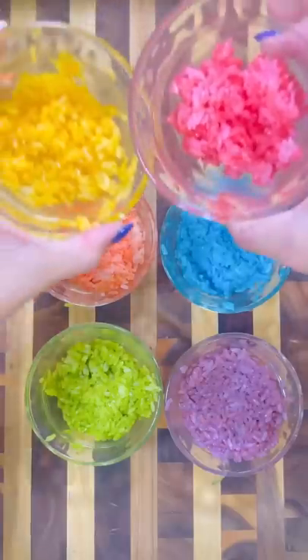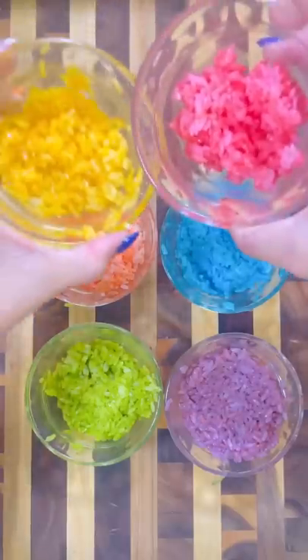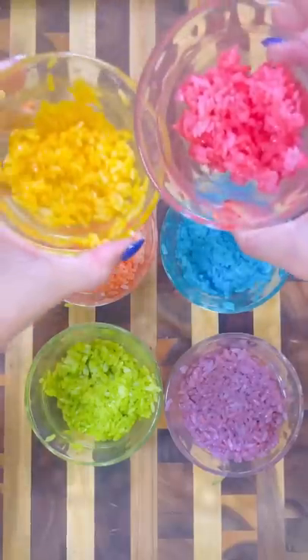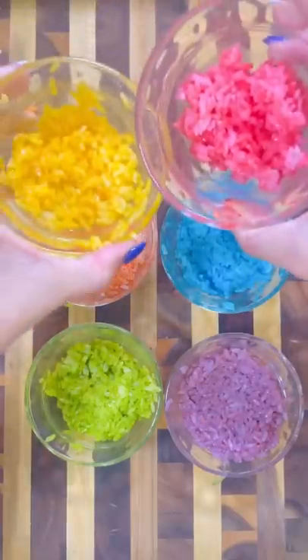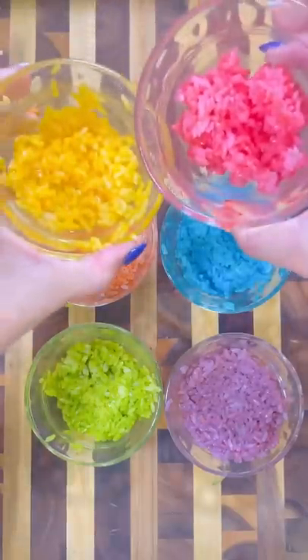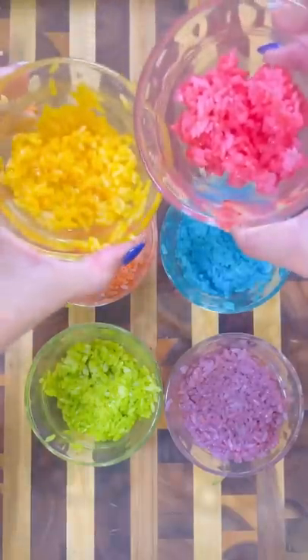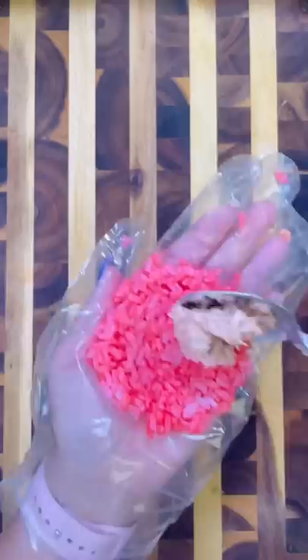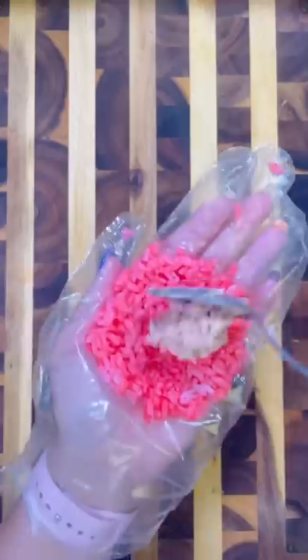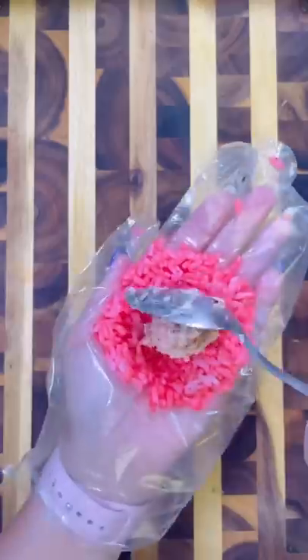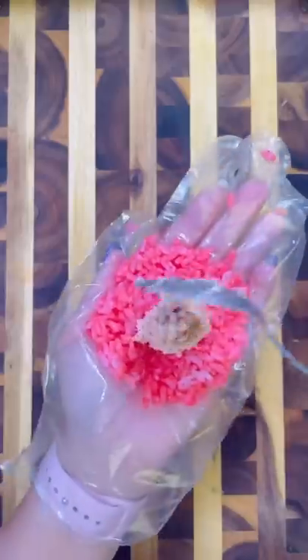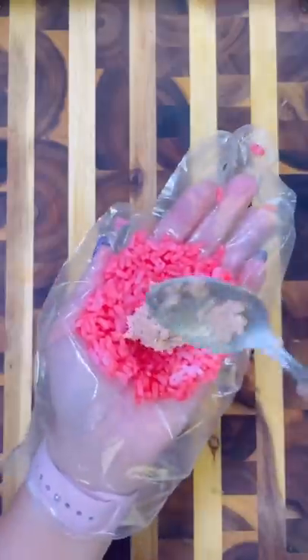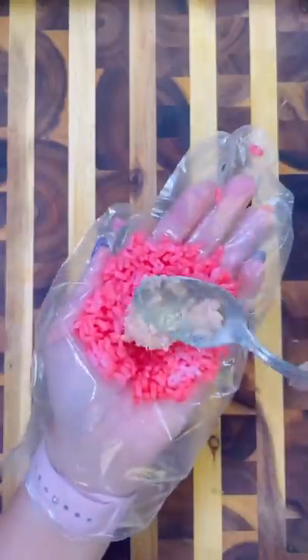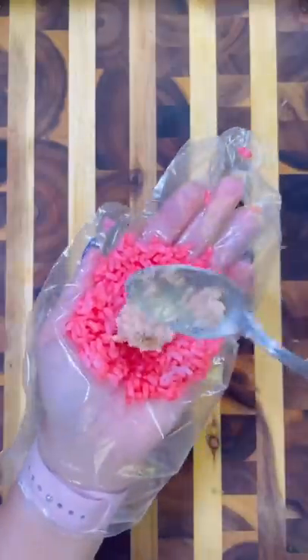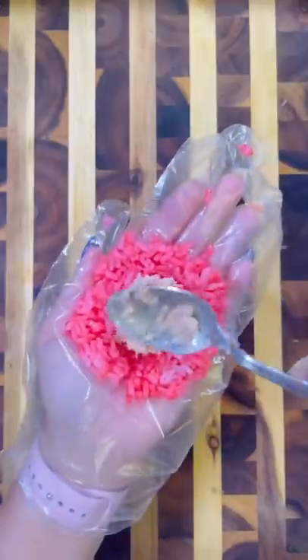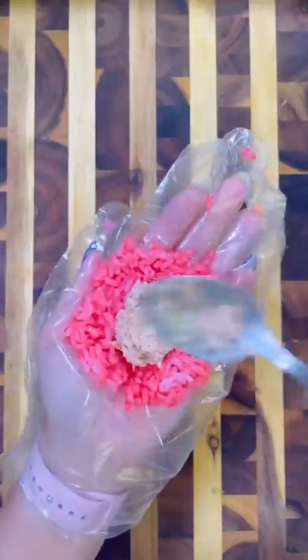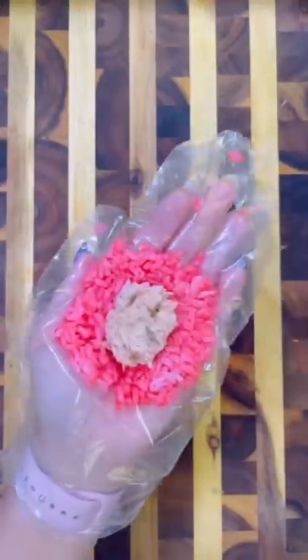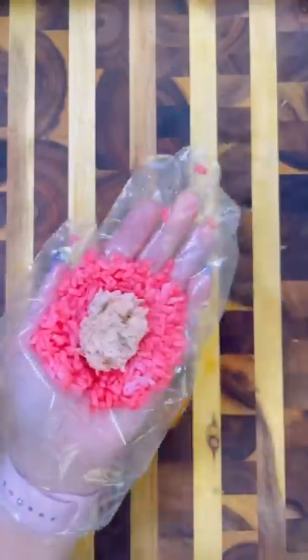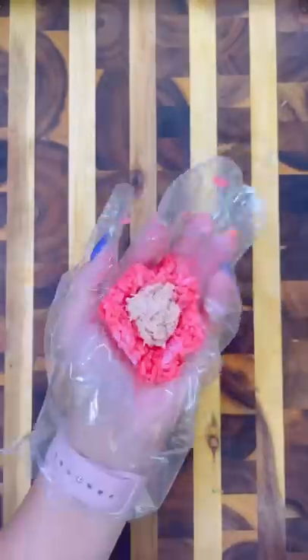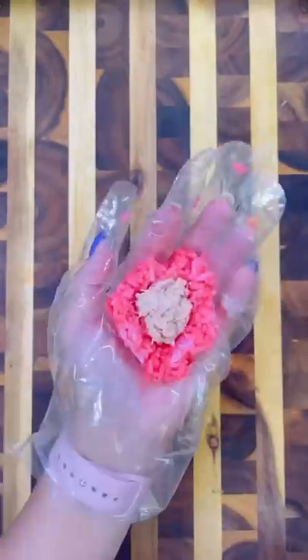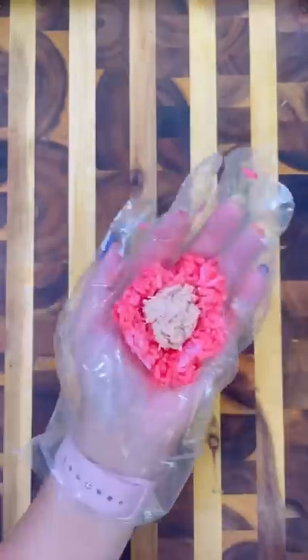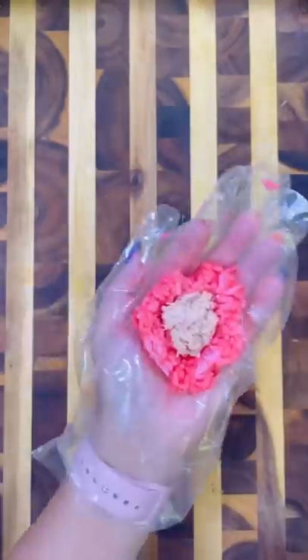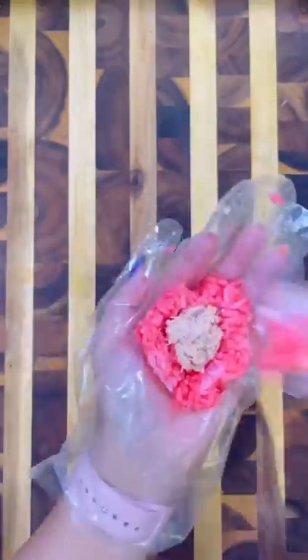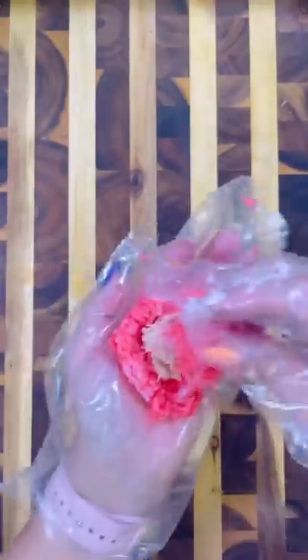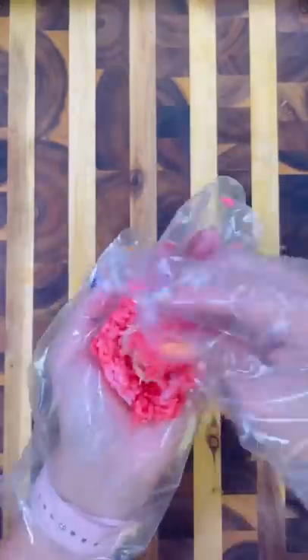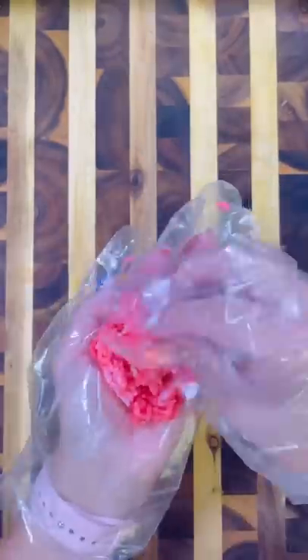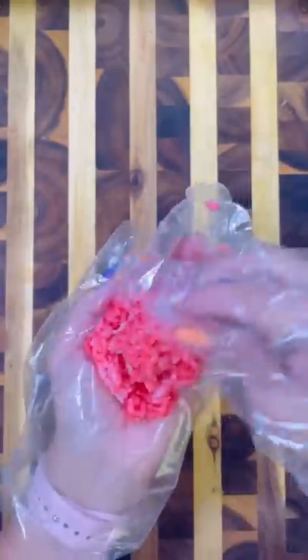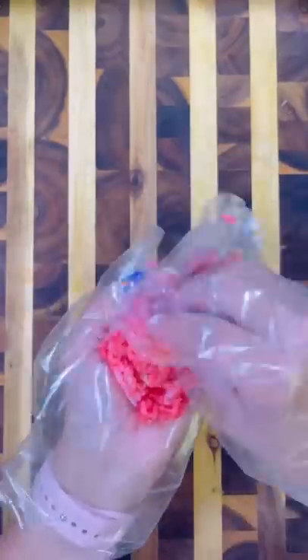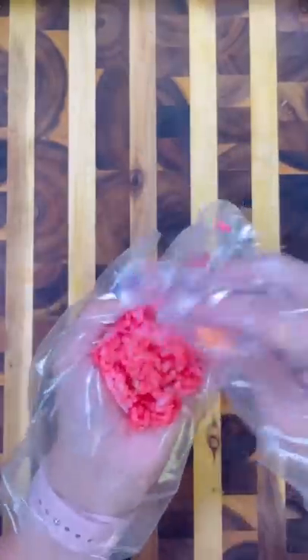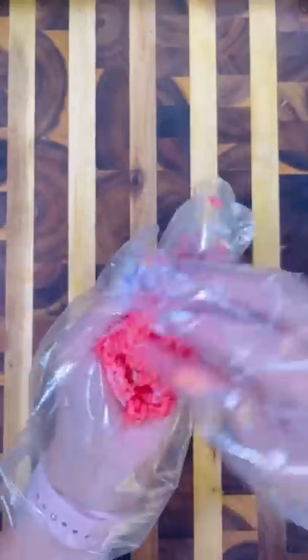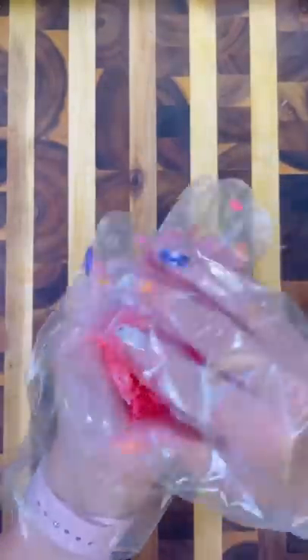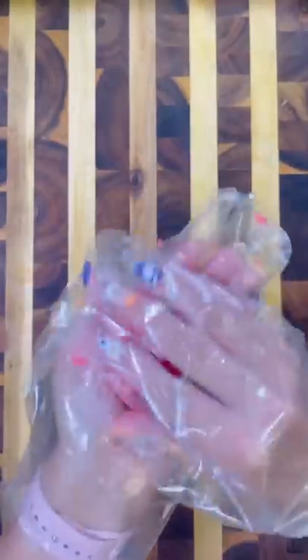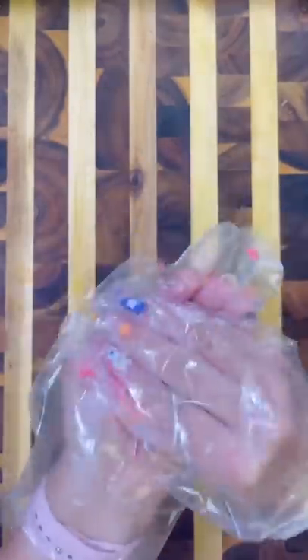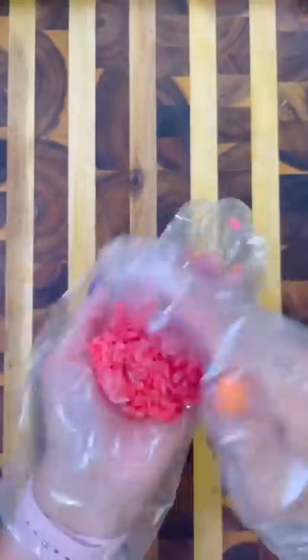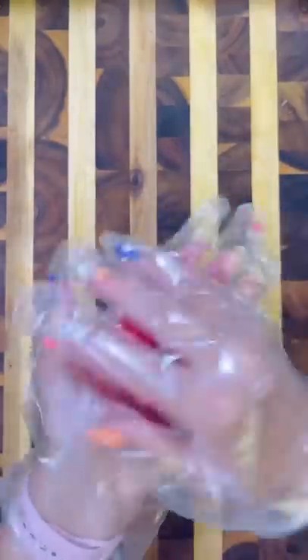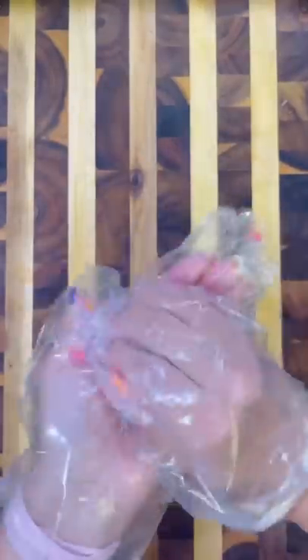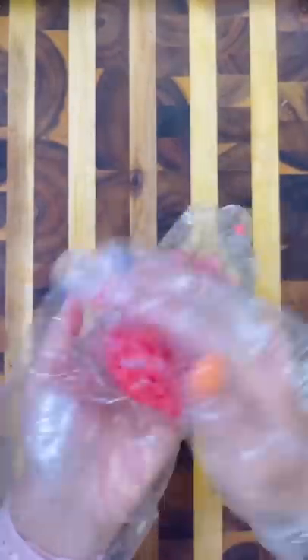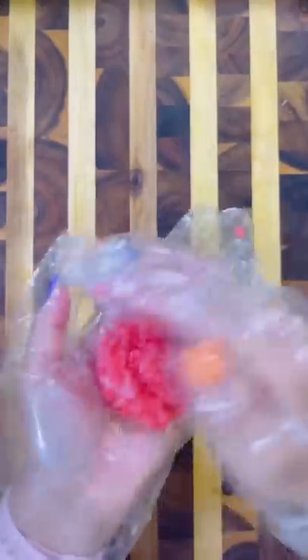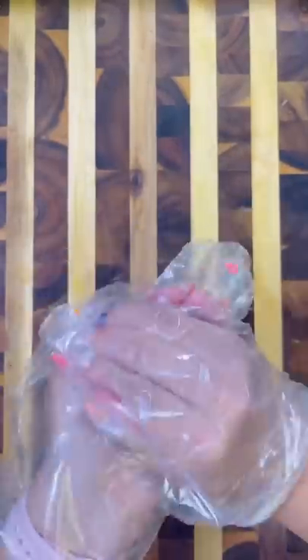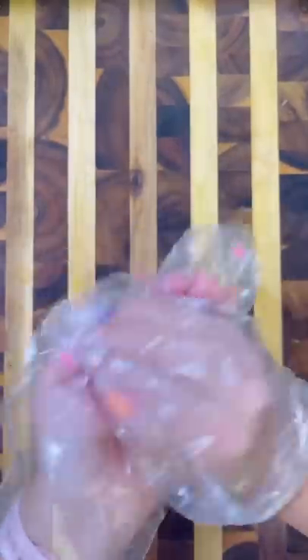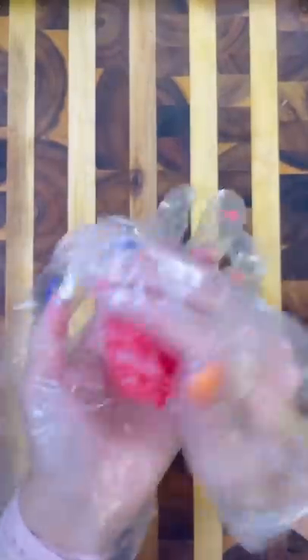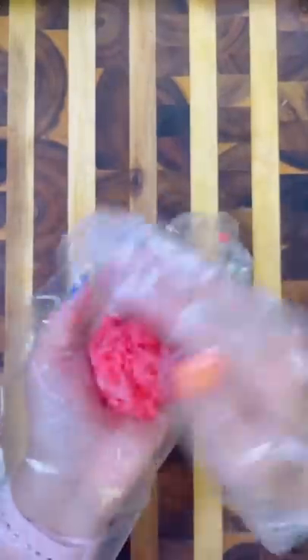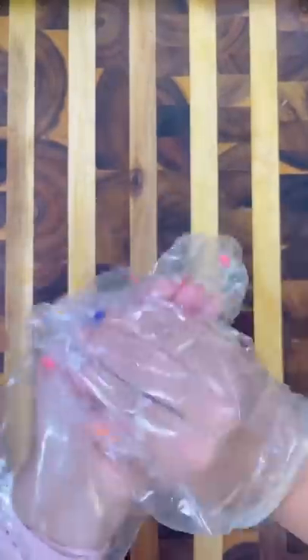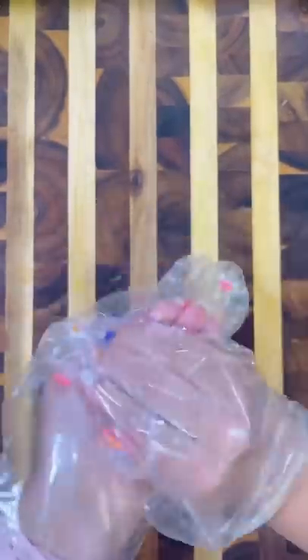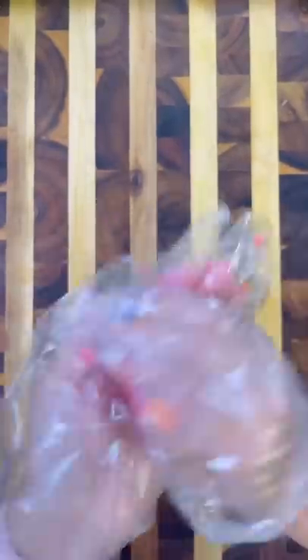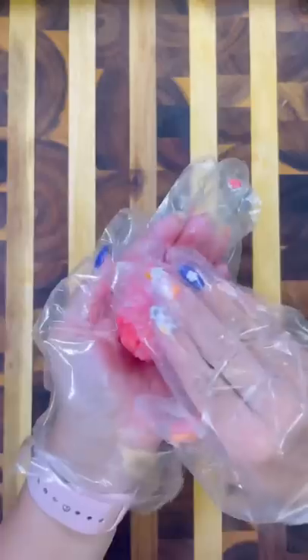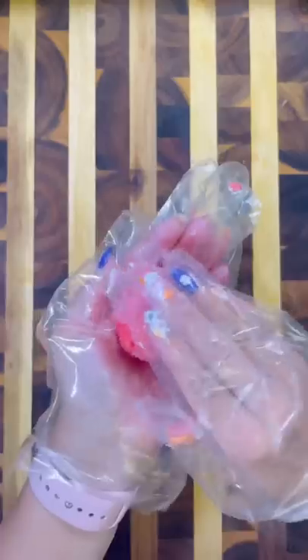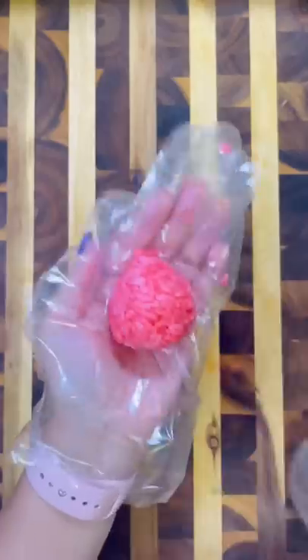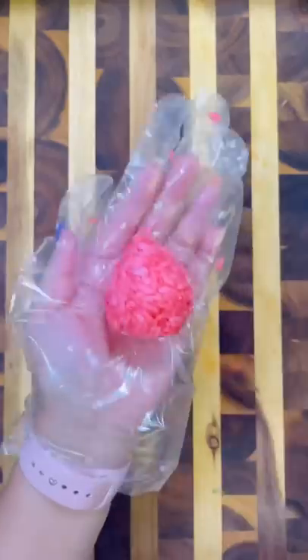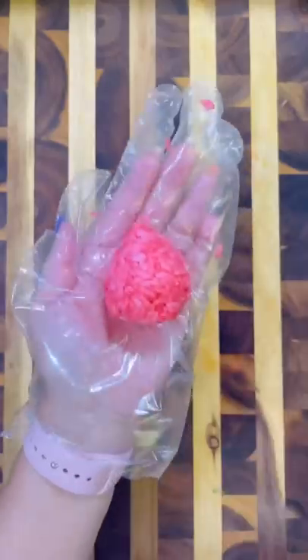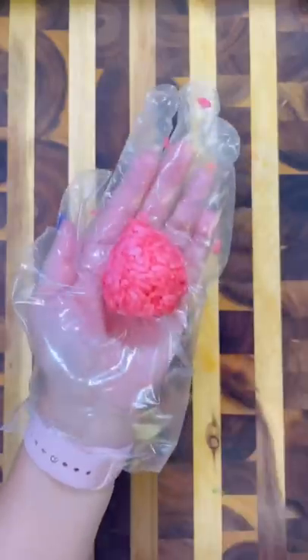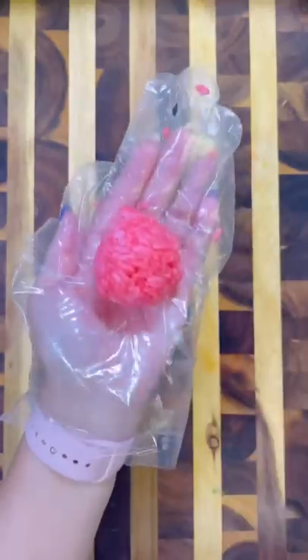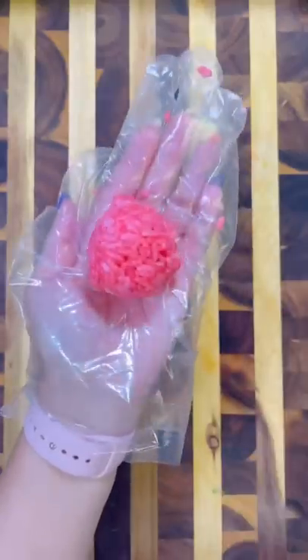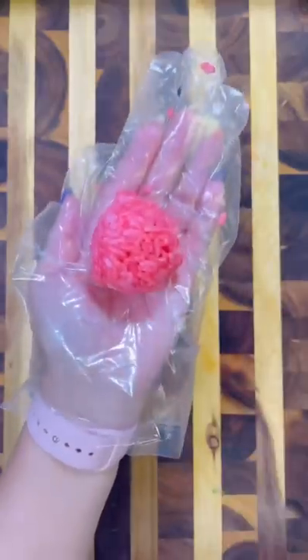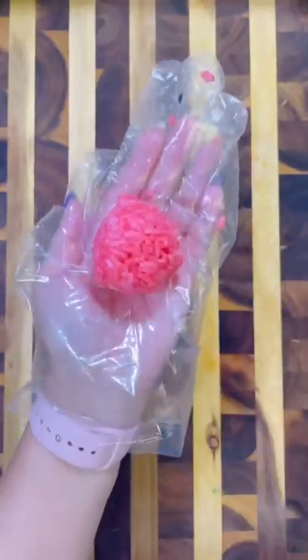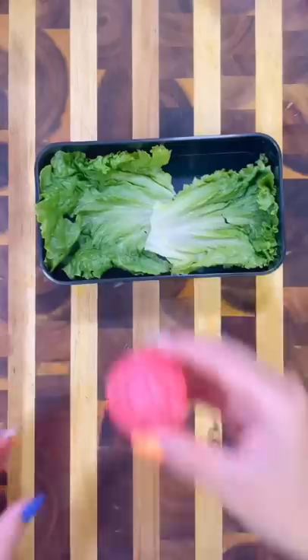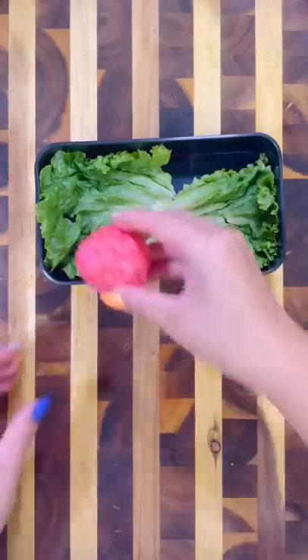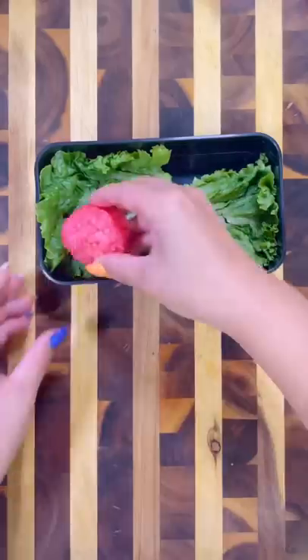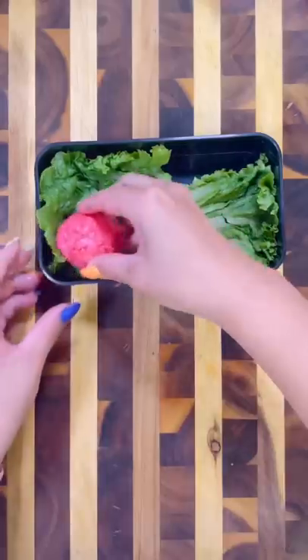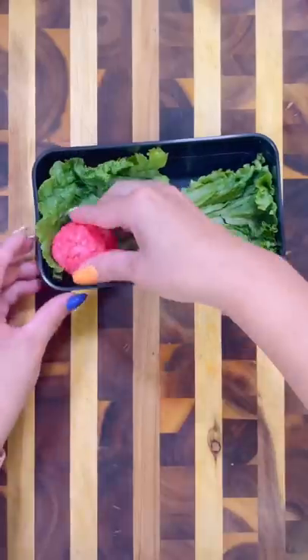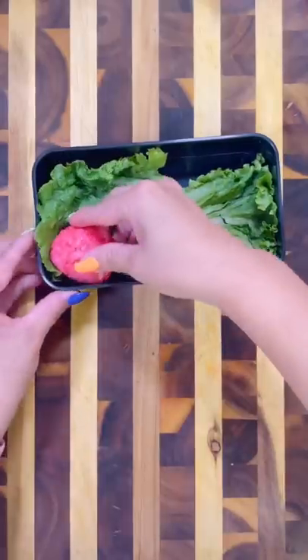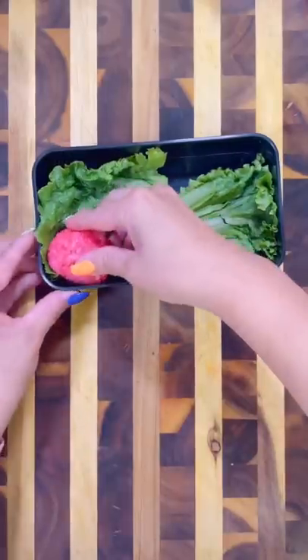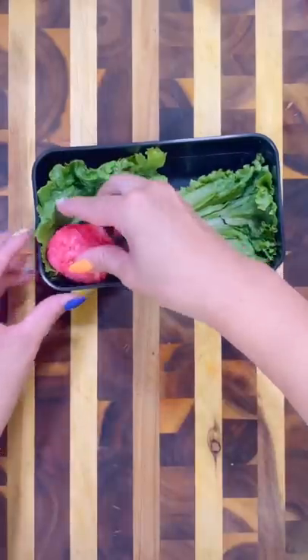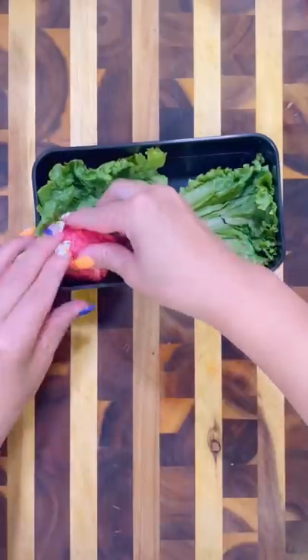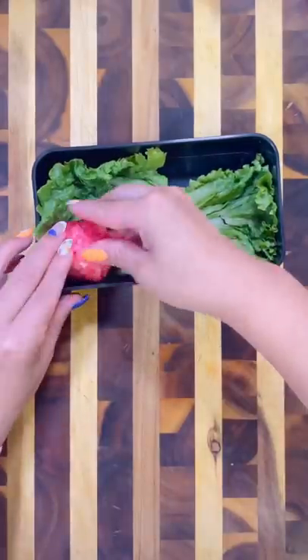First I colored up my sushi rice and then I filled each rice ball with some tuna. The tuna just has a mixture of mayo and sriracha.